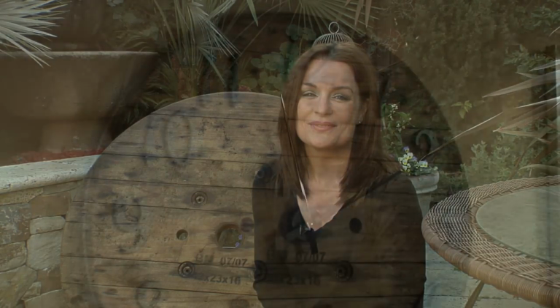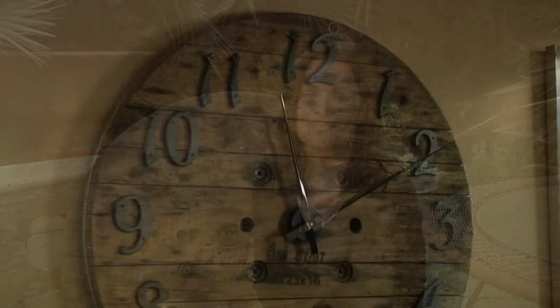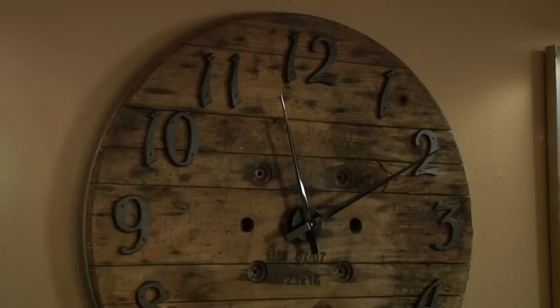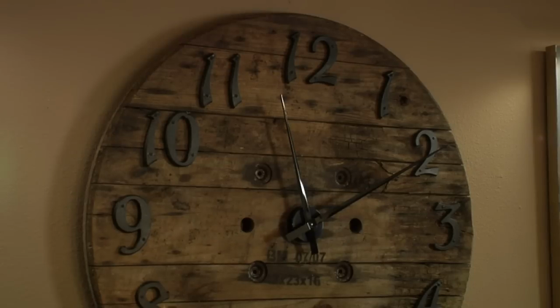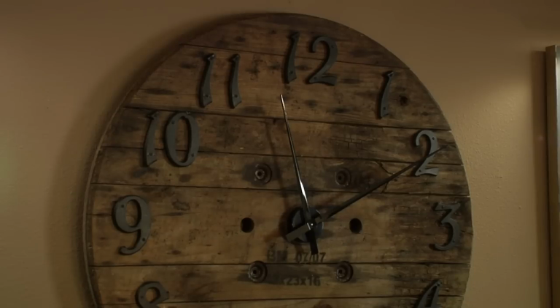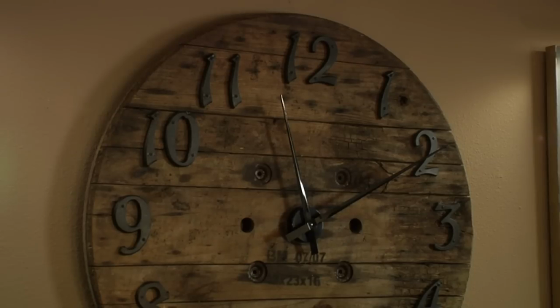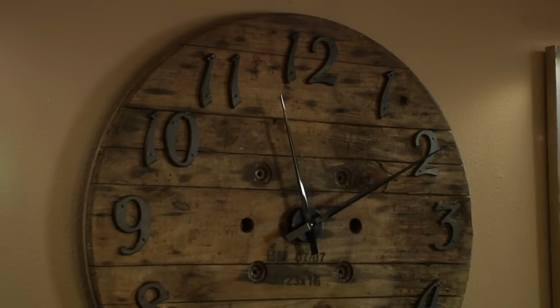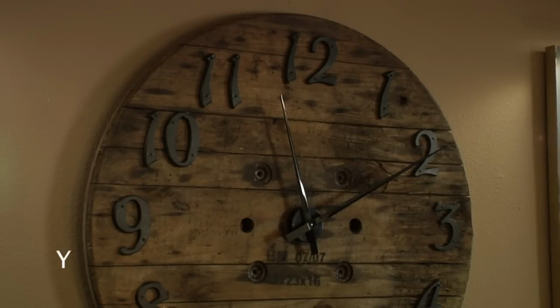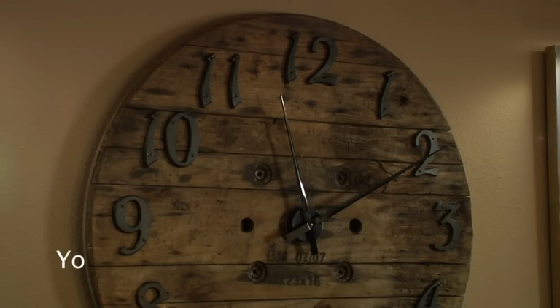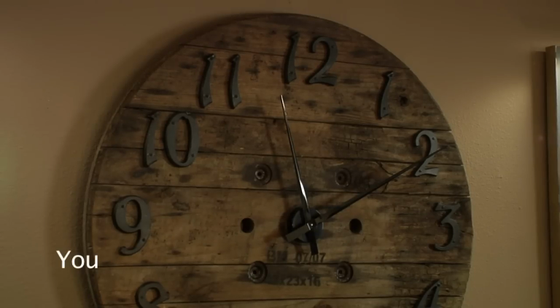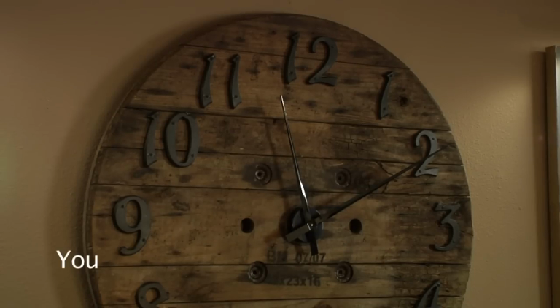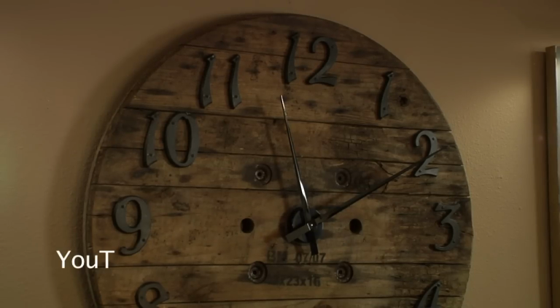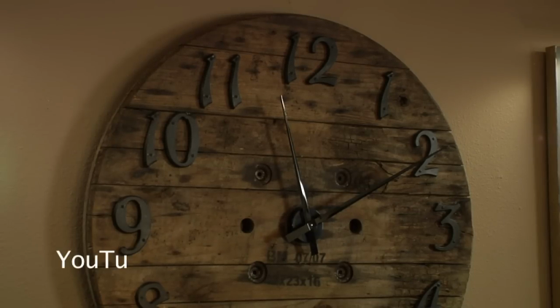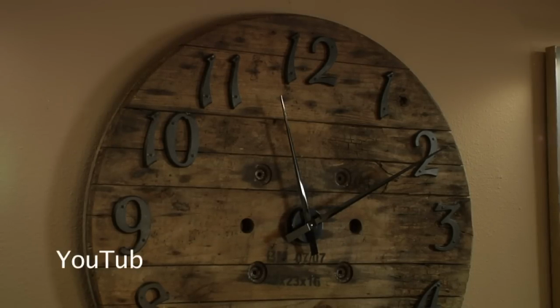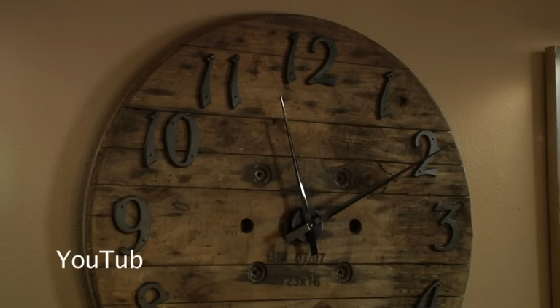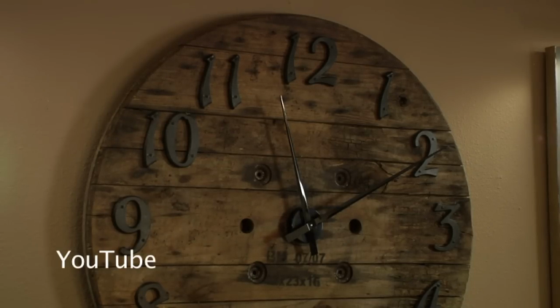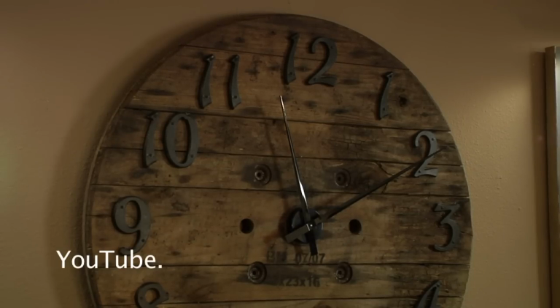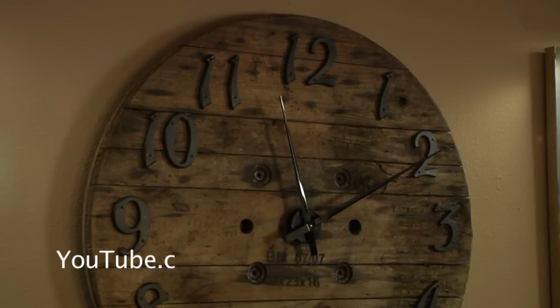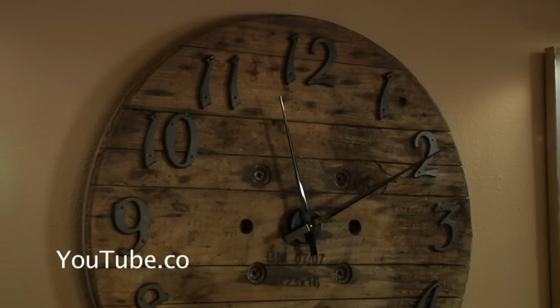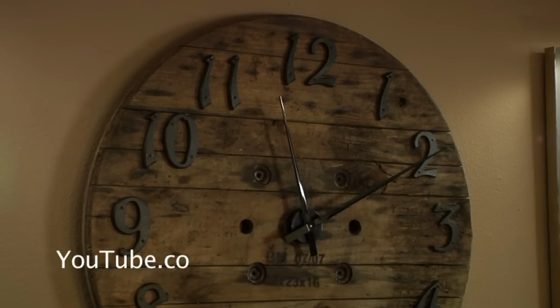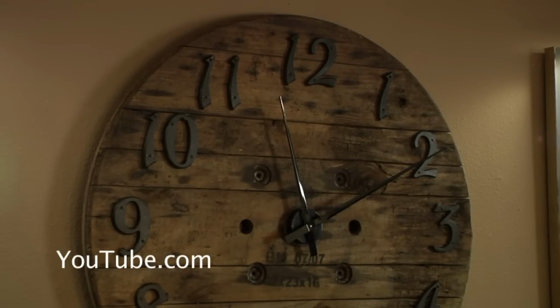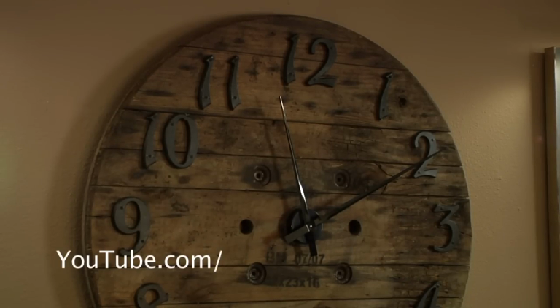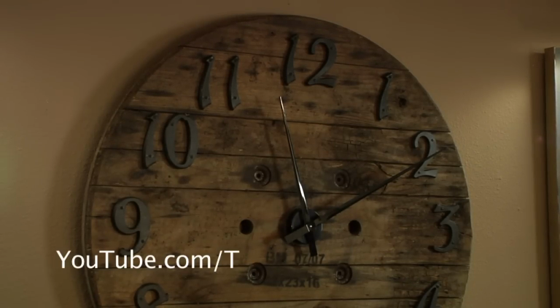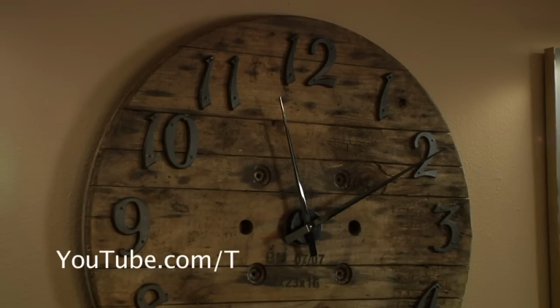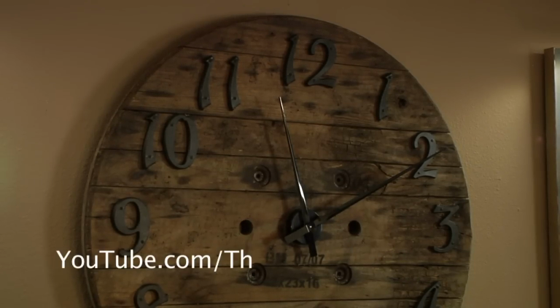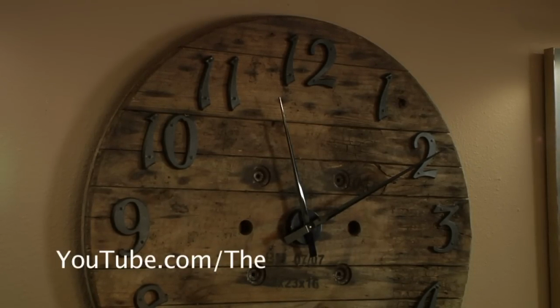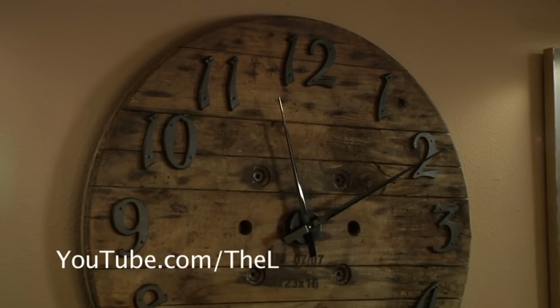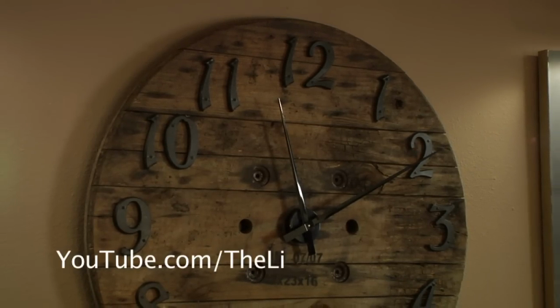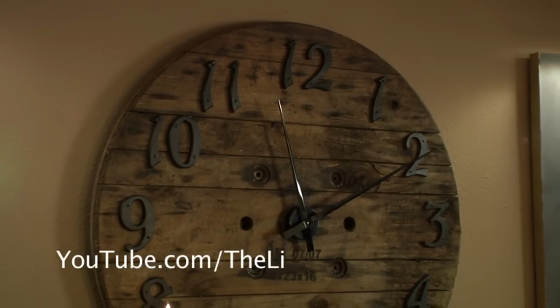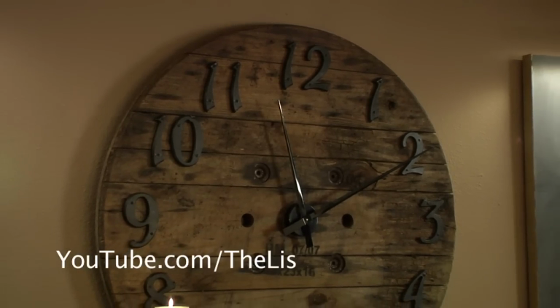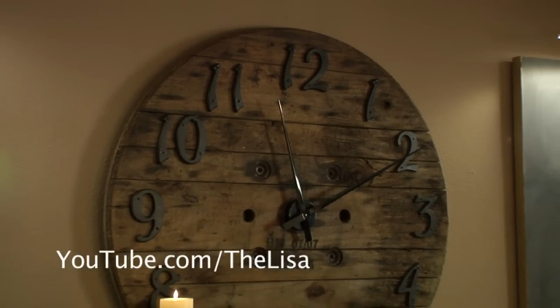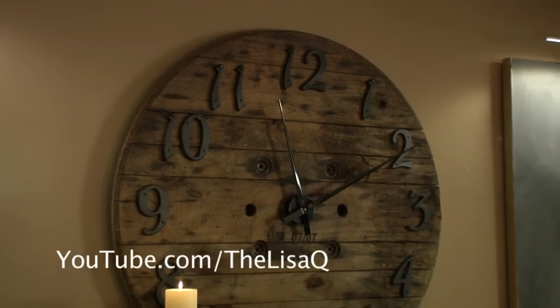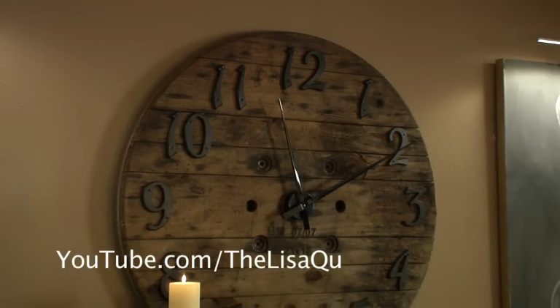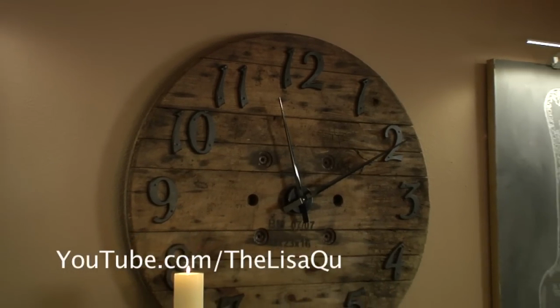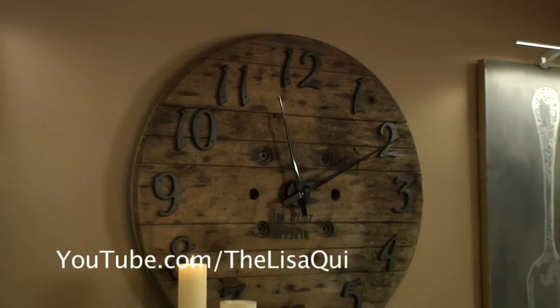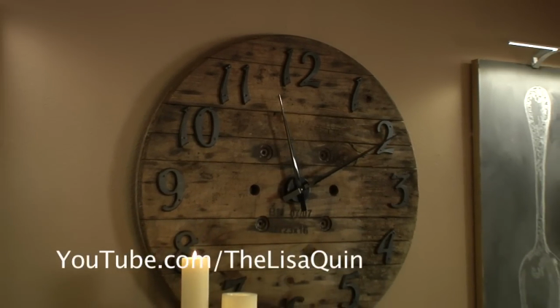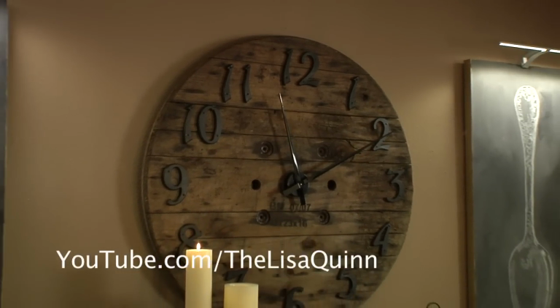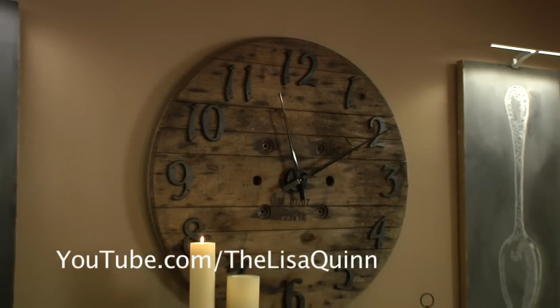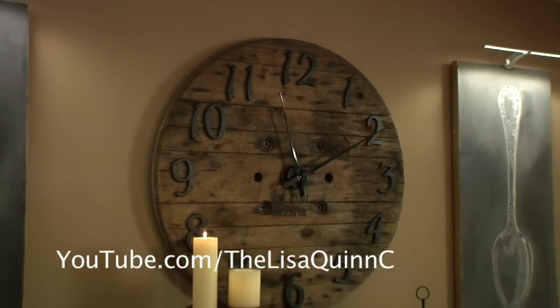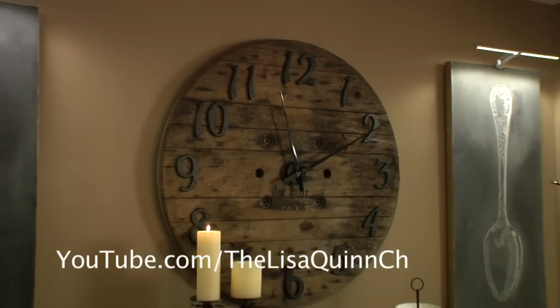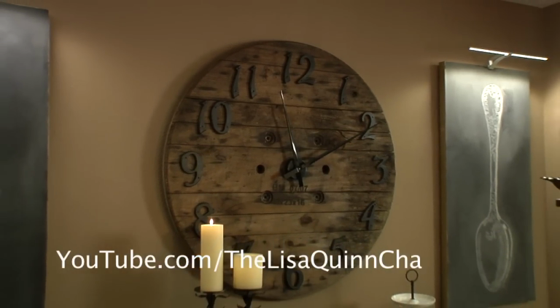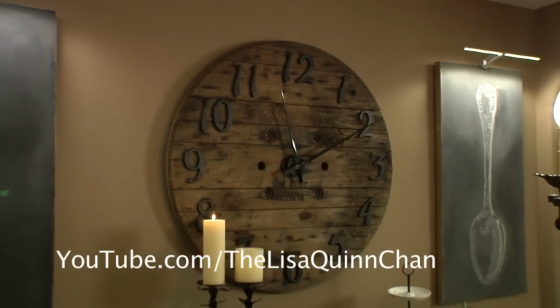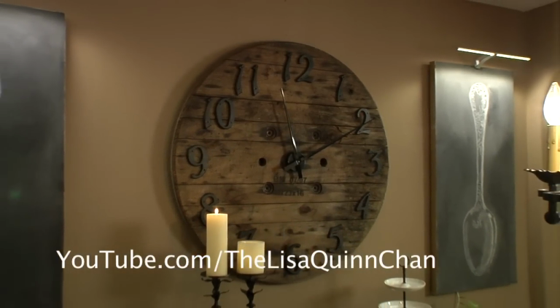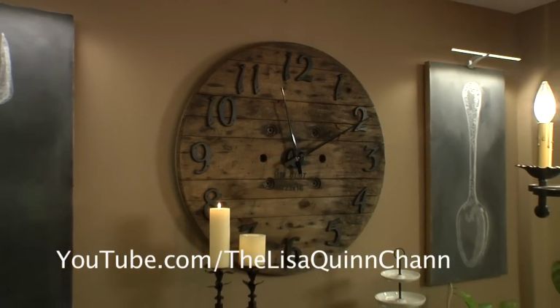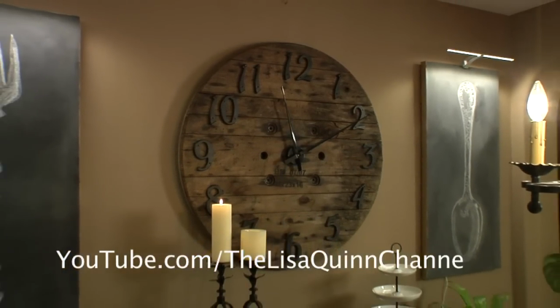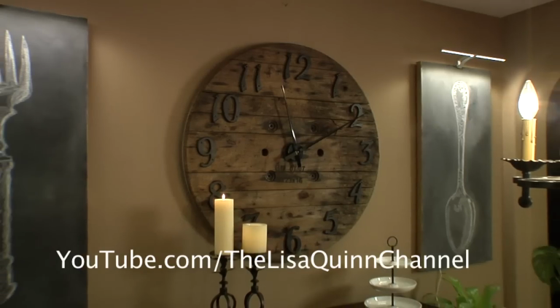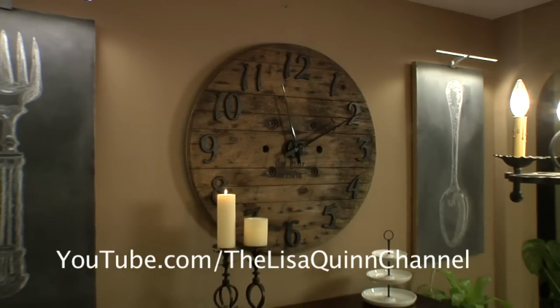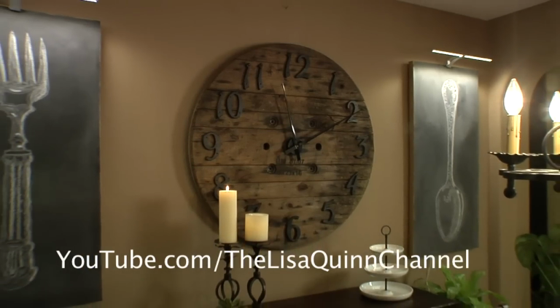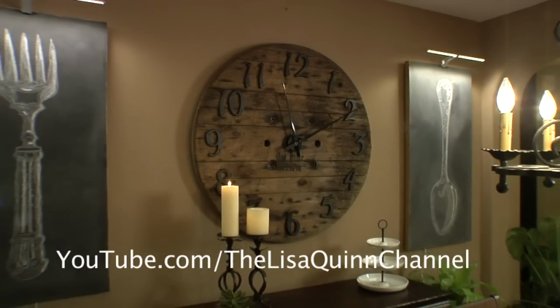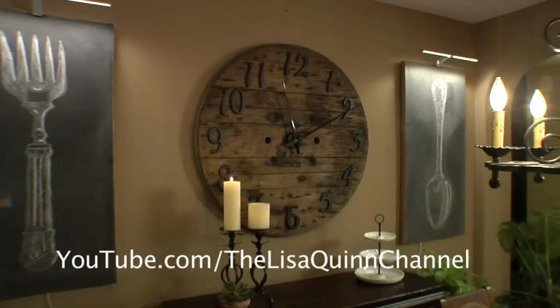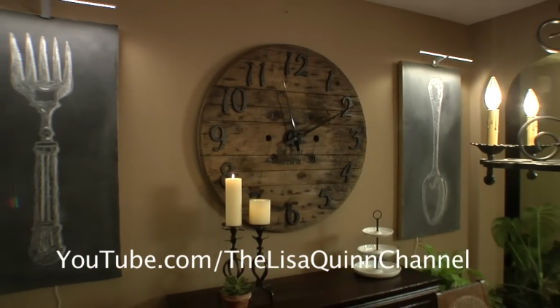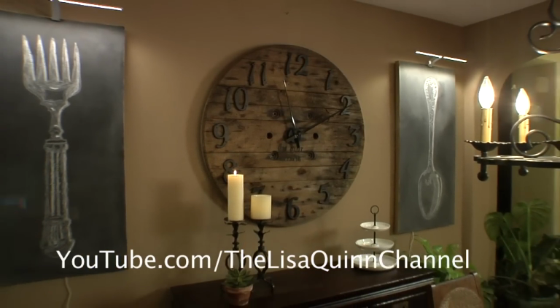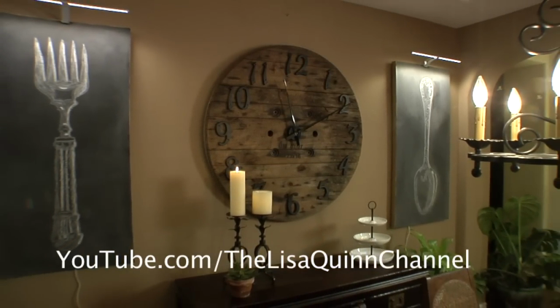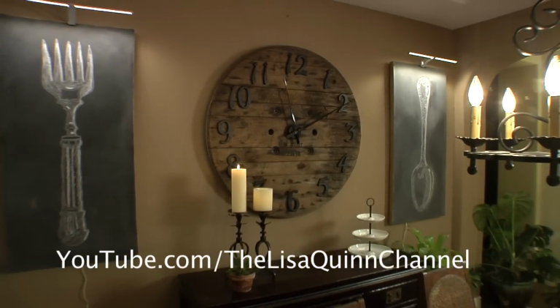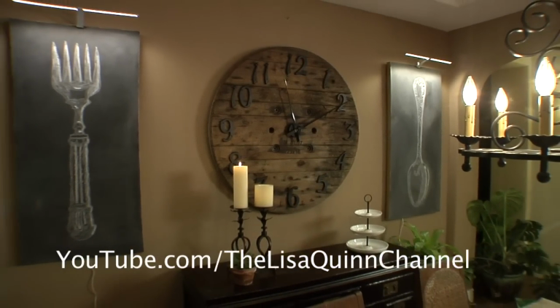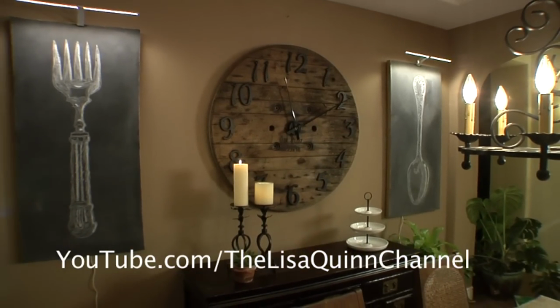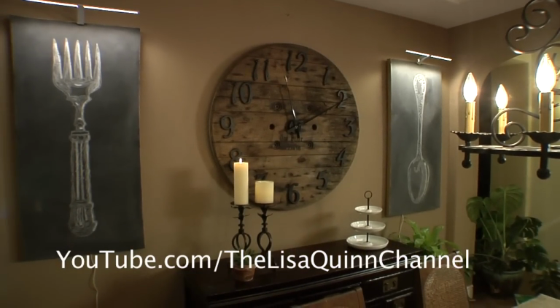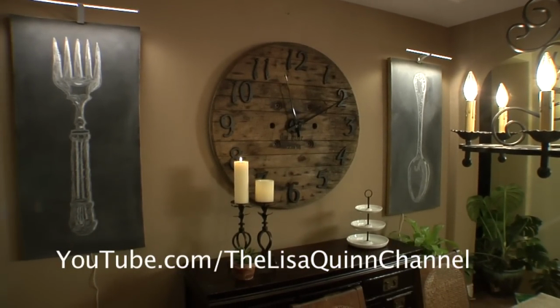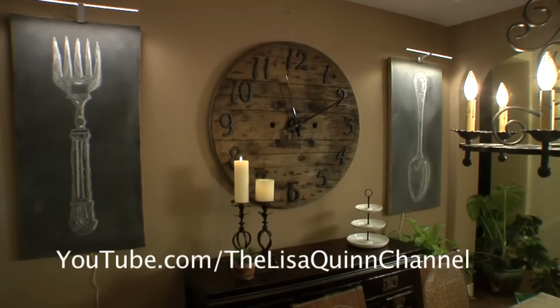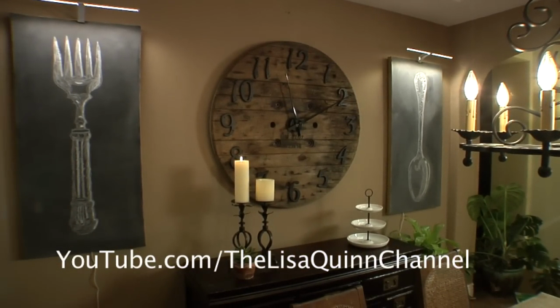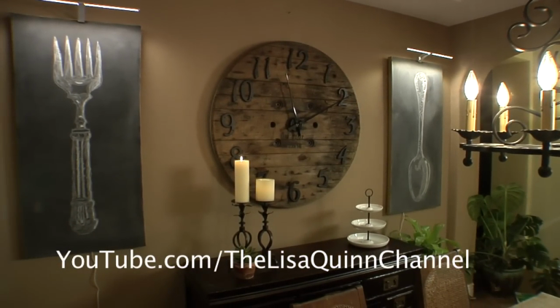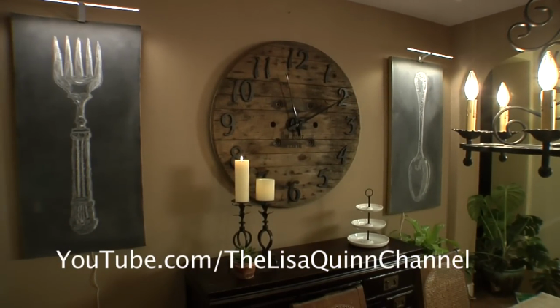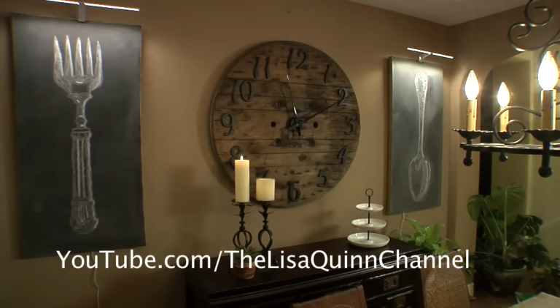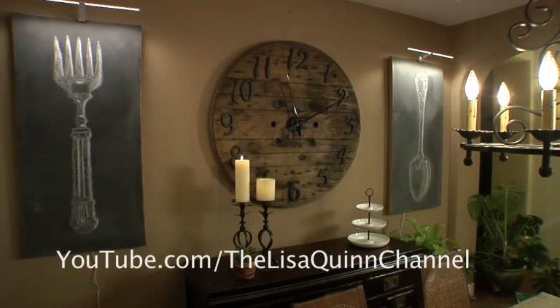This show was brought to you by IKEA, the life improvement store. Subscribe to our videos for more Two Minute Makeovers. I'm Lisa Quinn — thanks for watching.